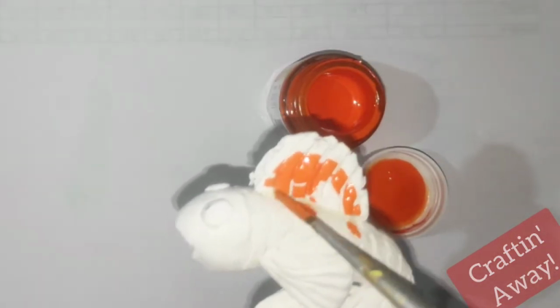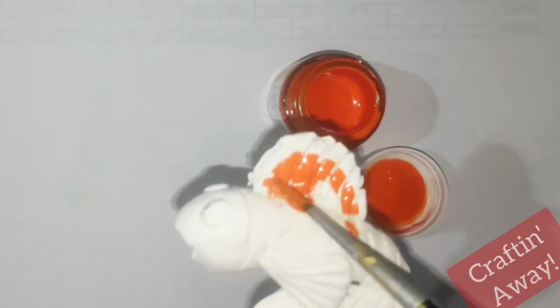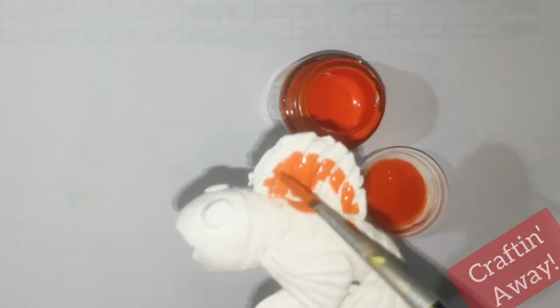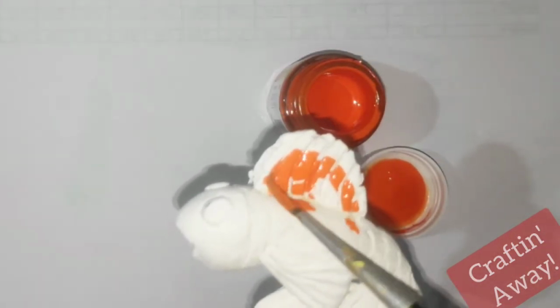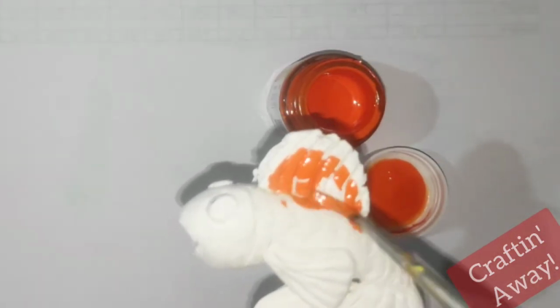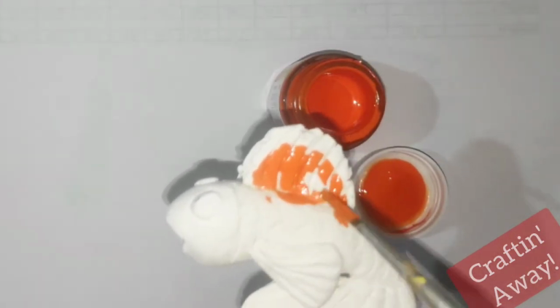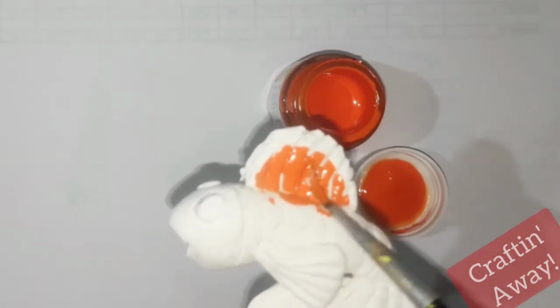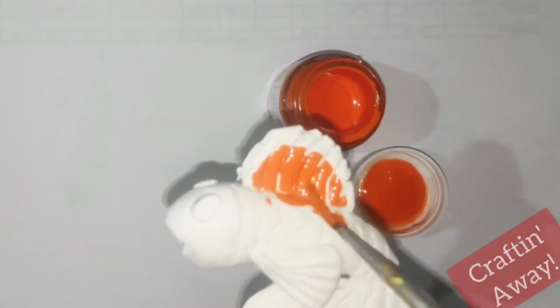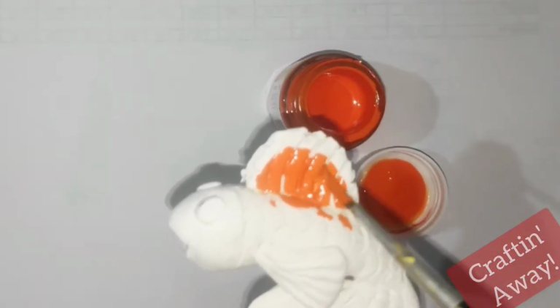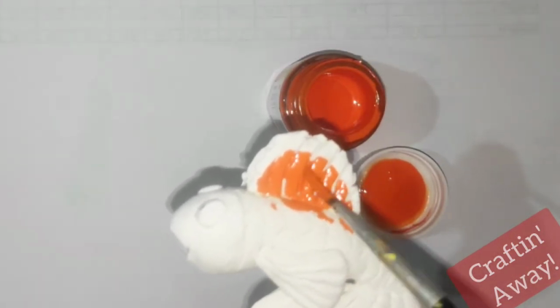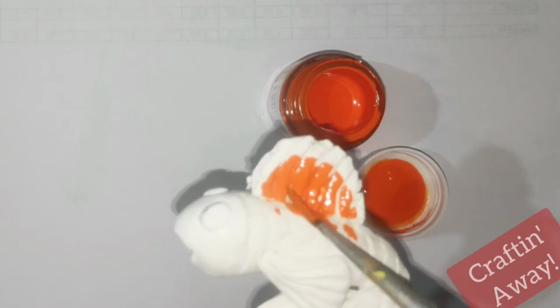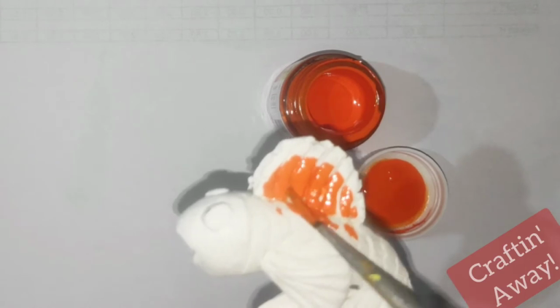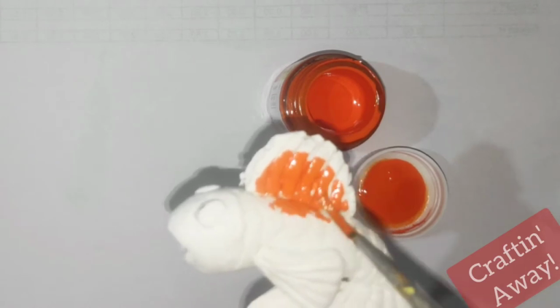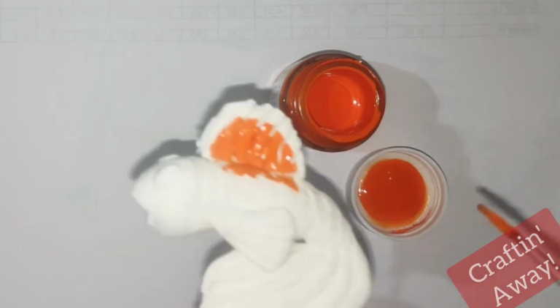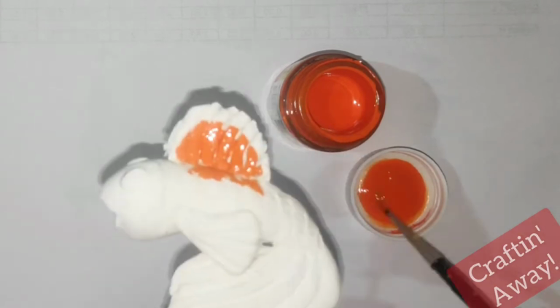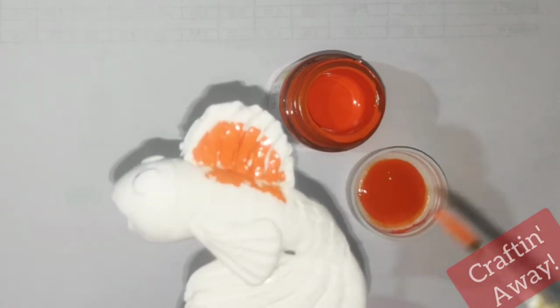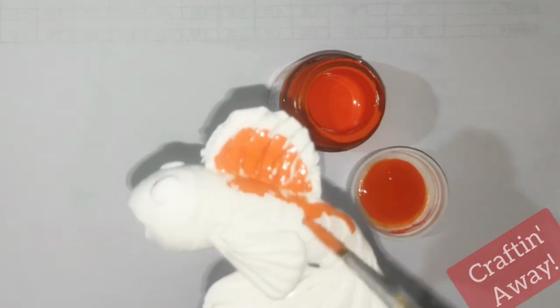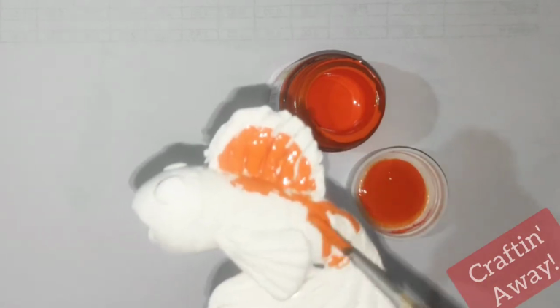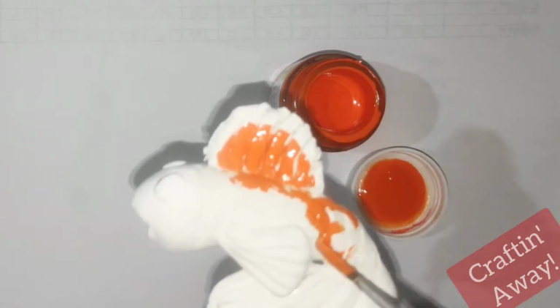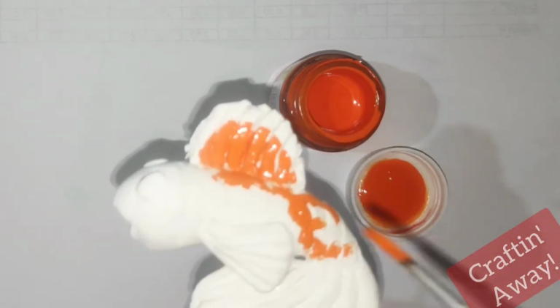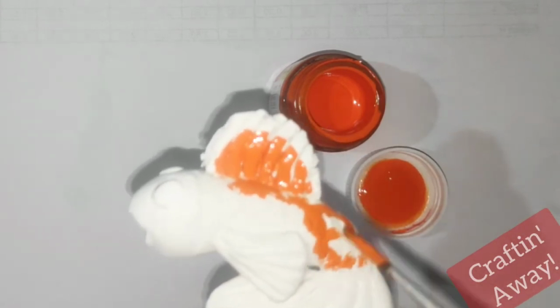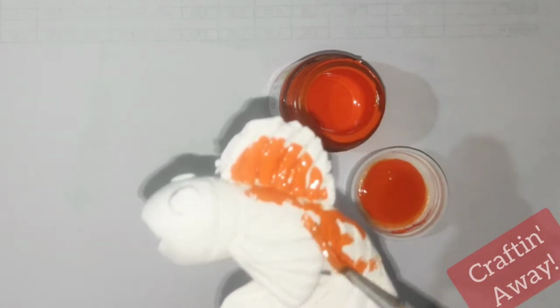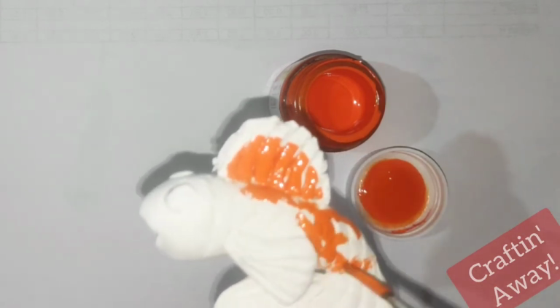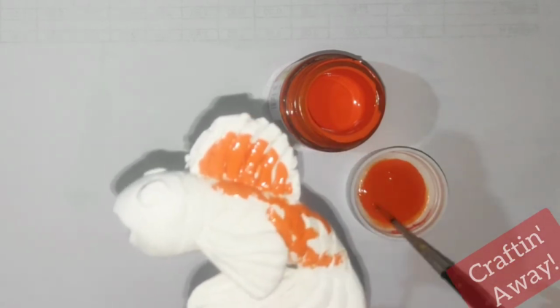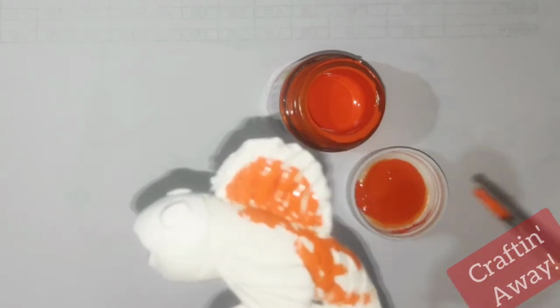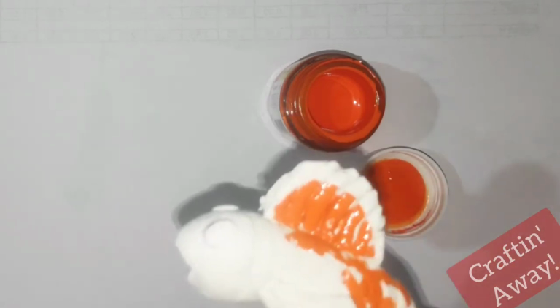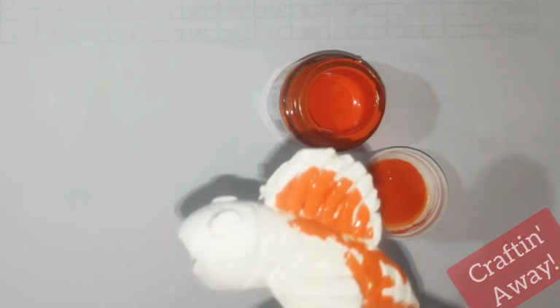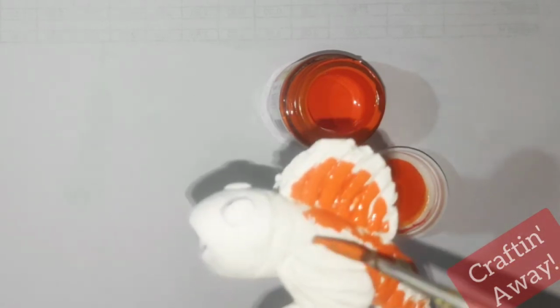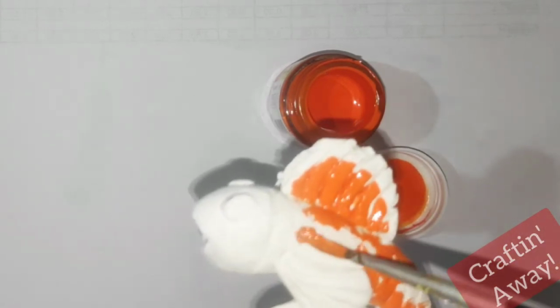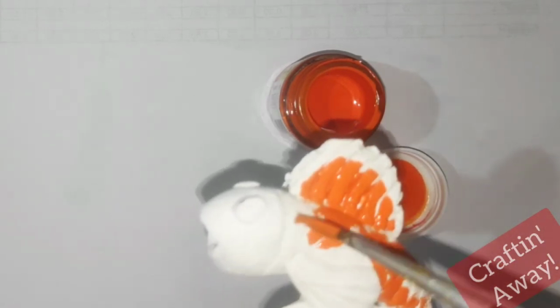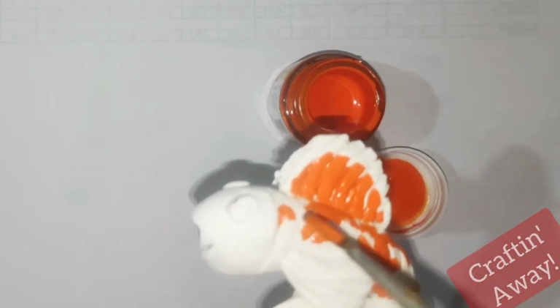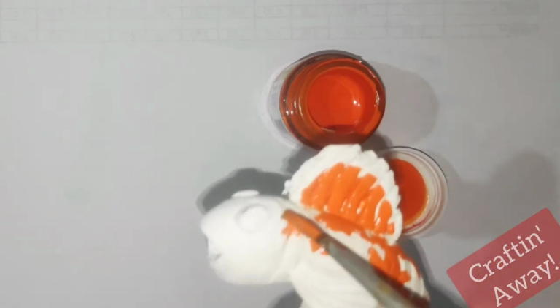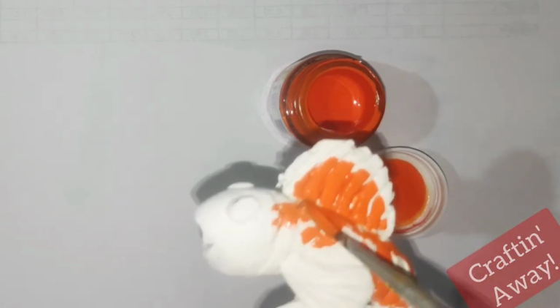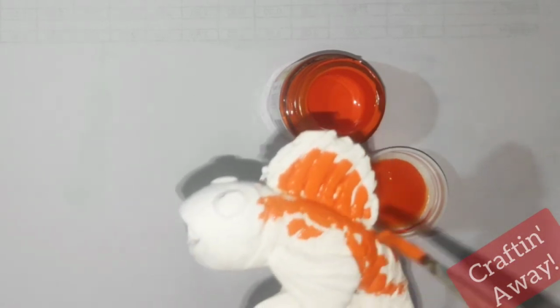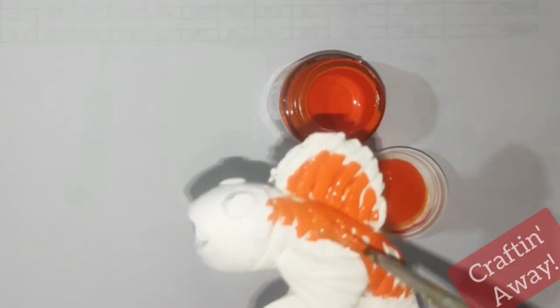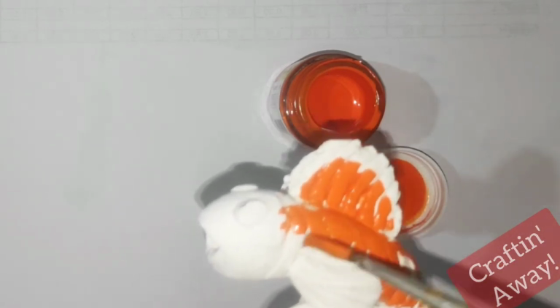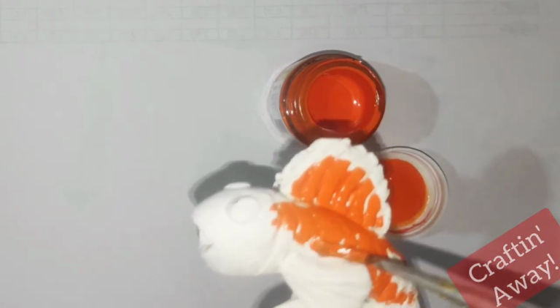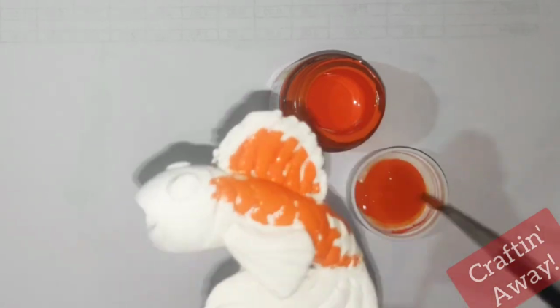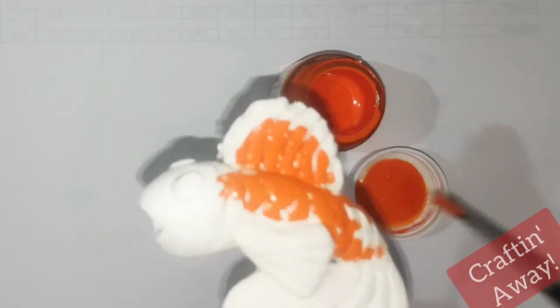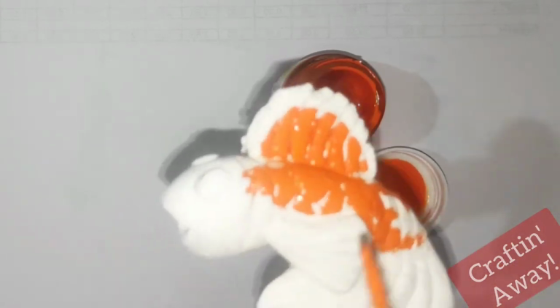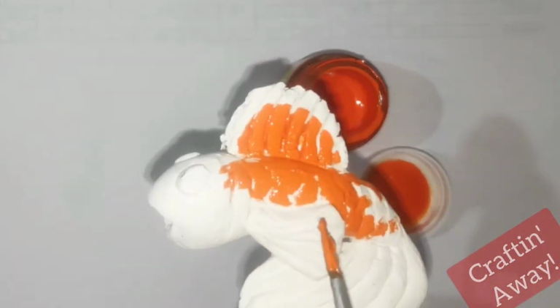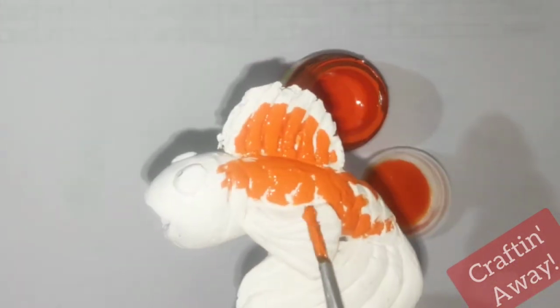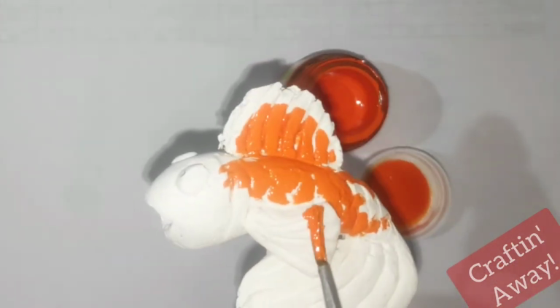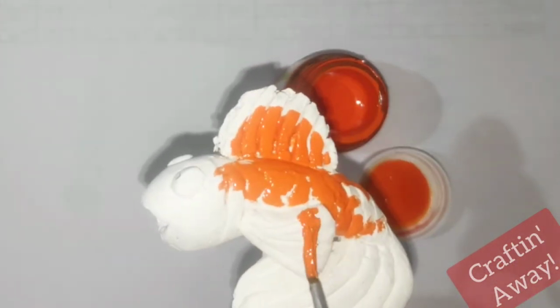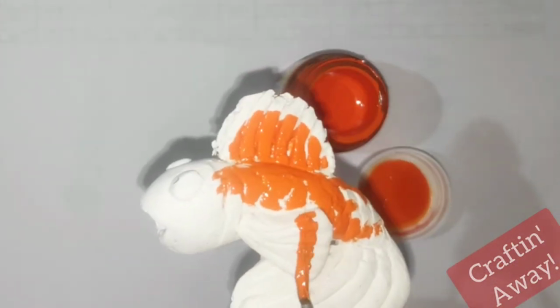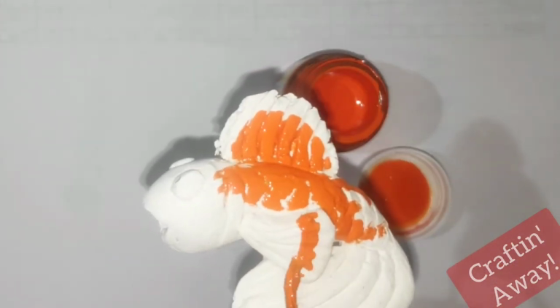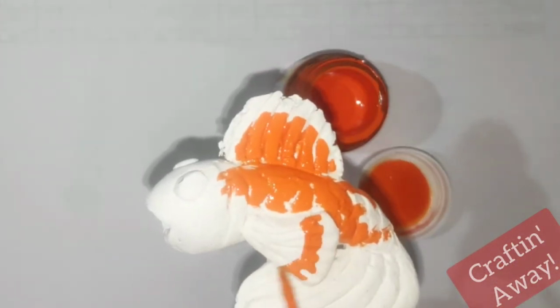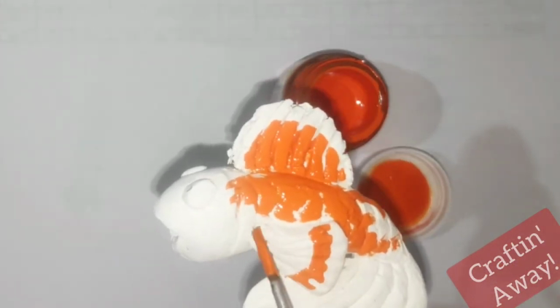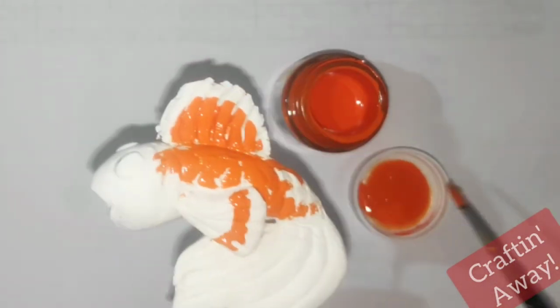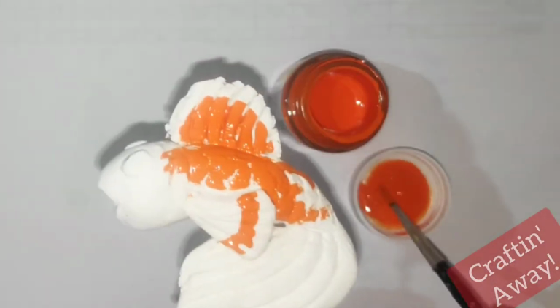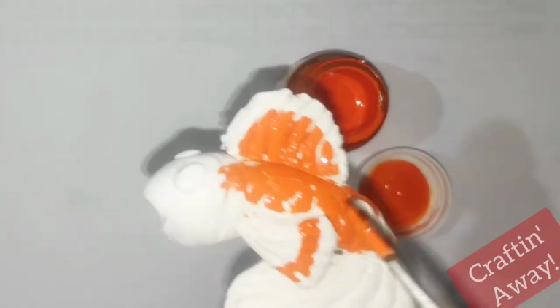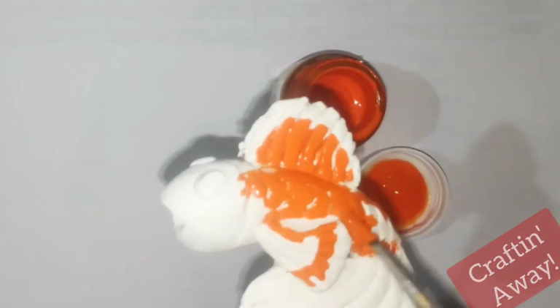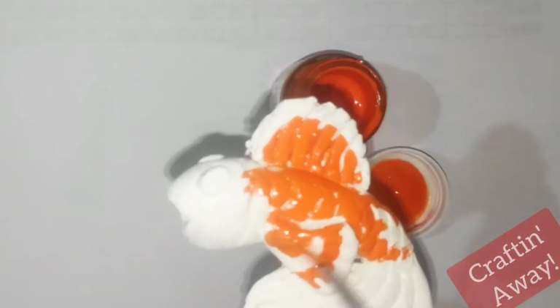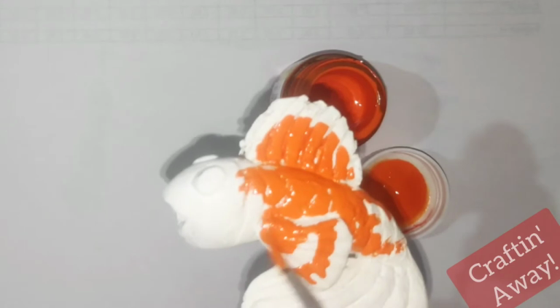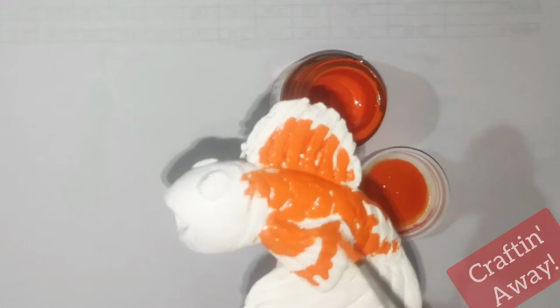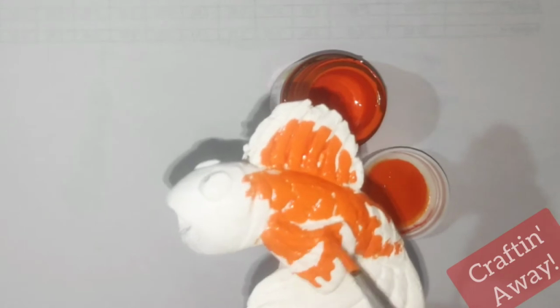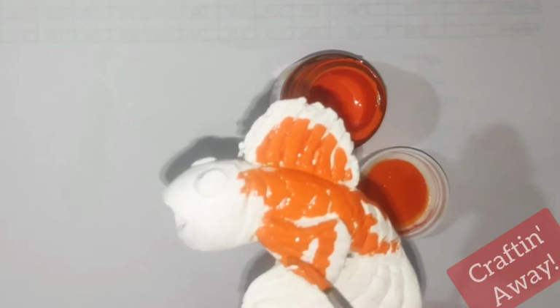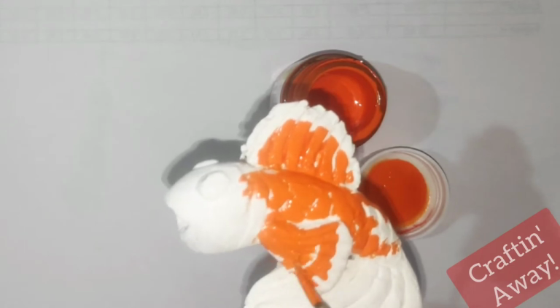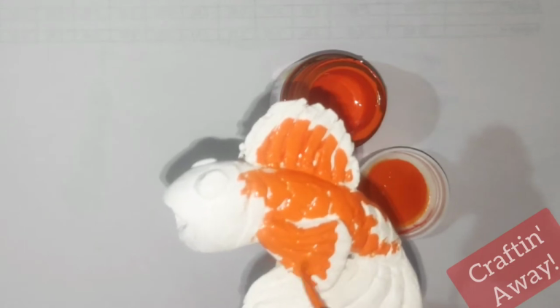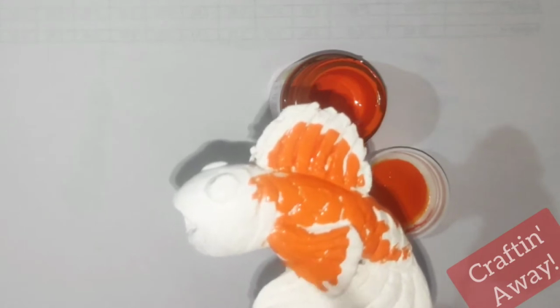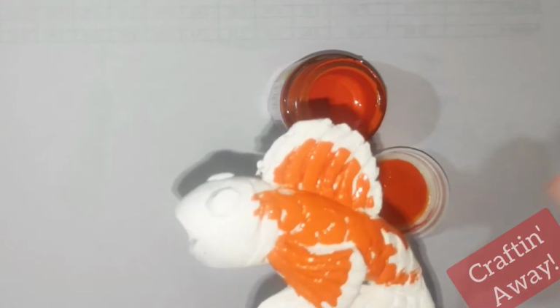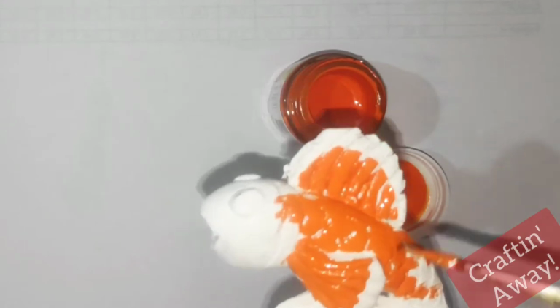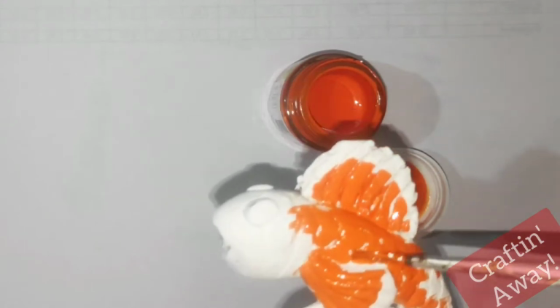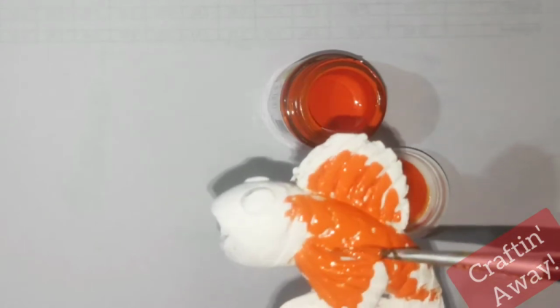We shall now start off painting it. You can choose any colors you want. We will be using acrylic colors here — the shades of orange, blue, and red.